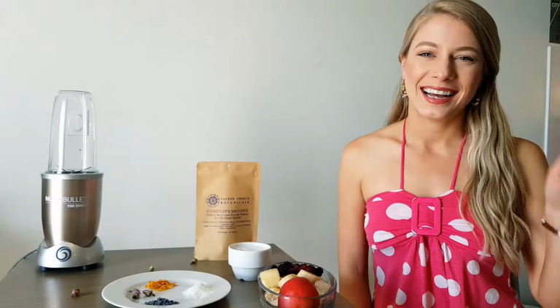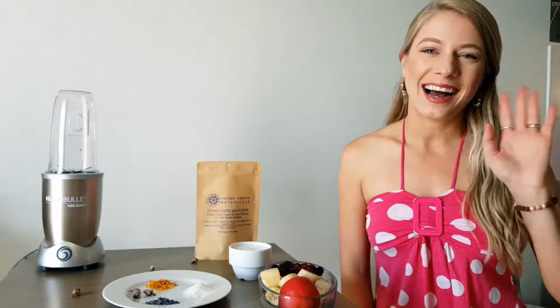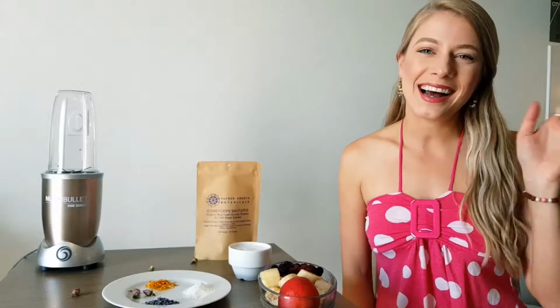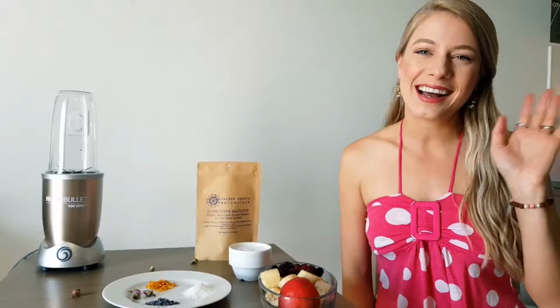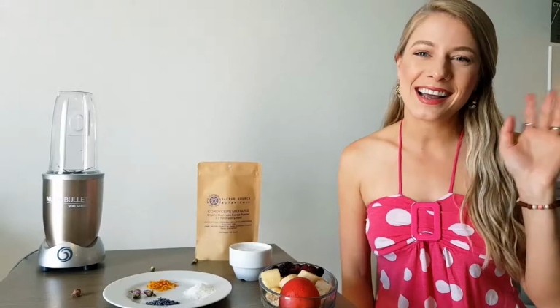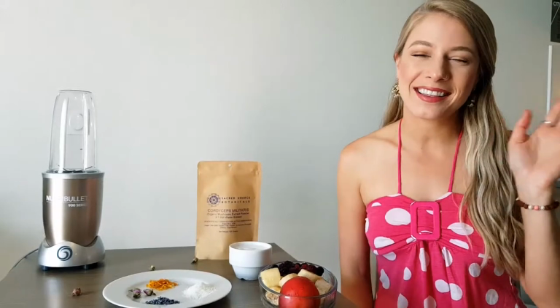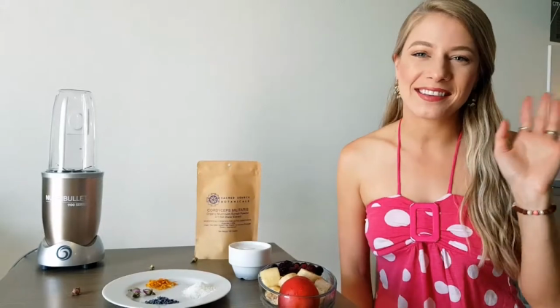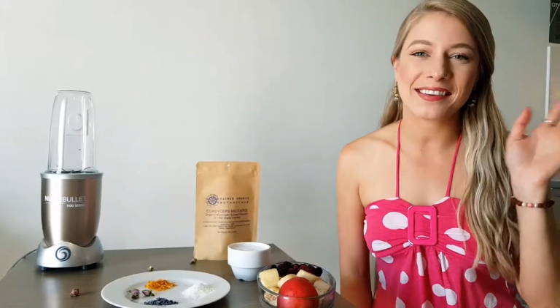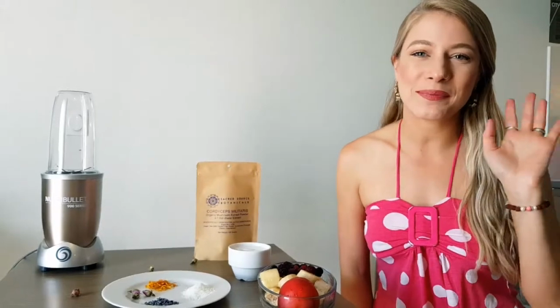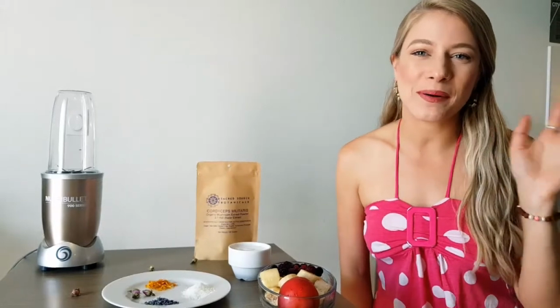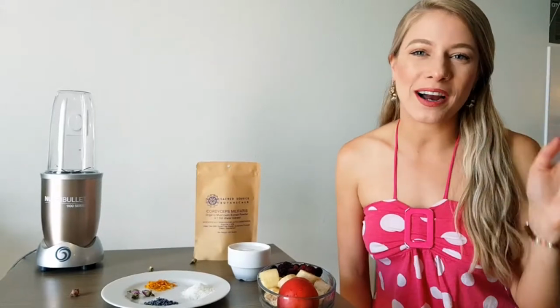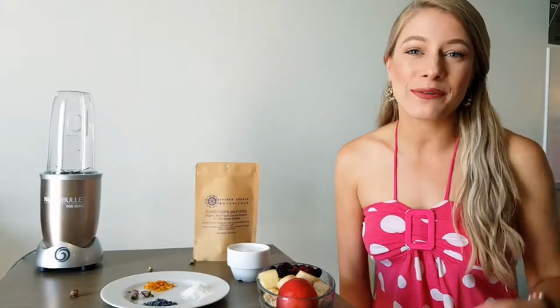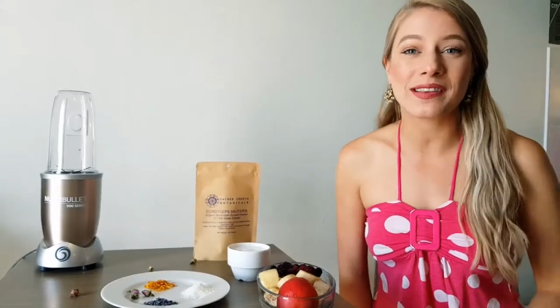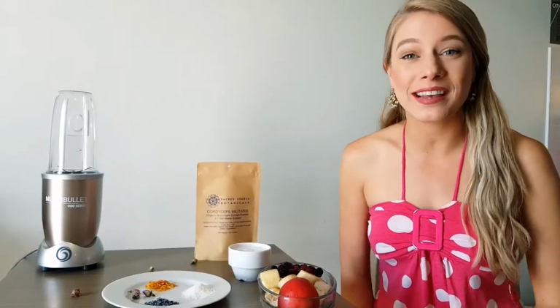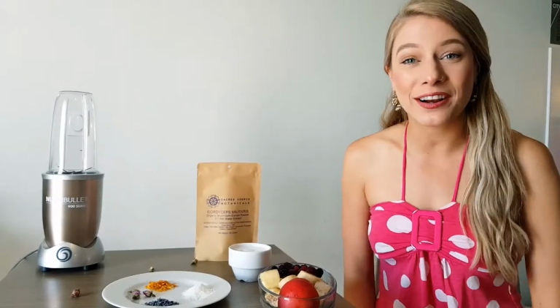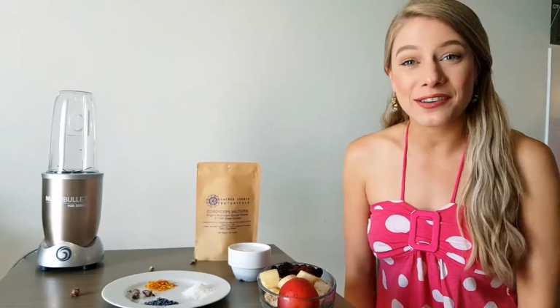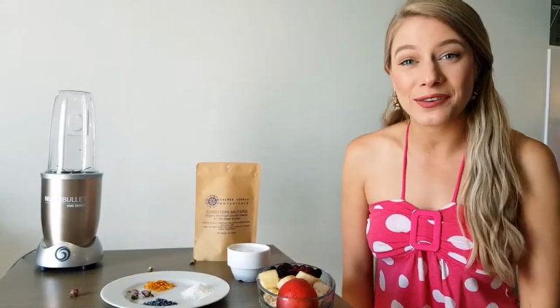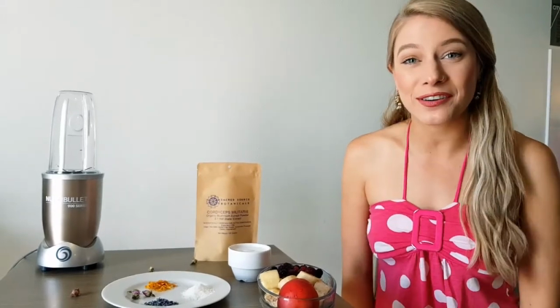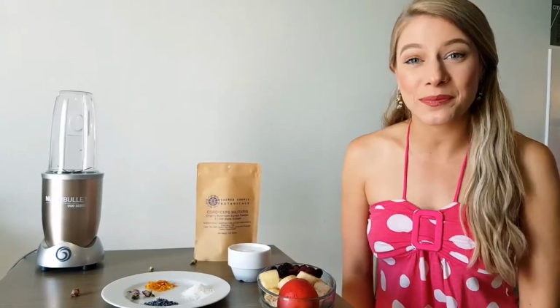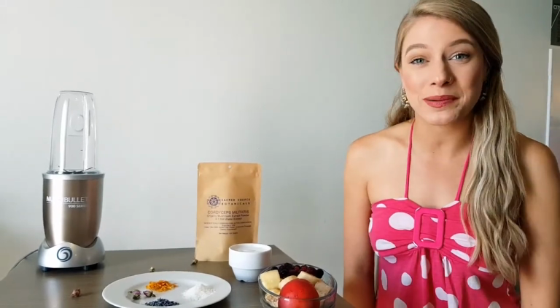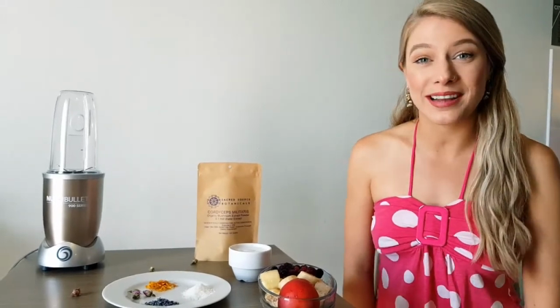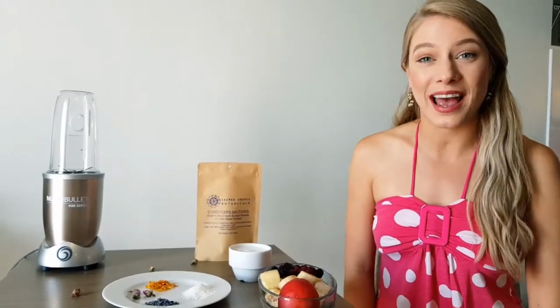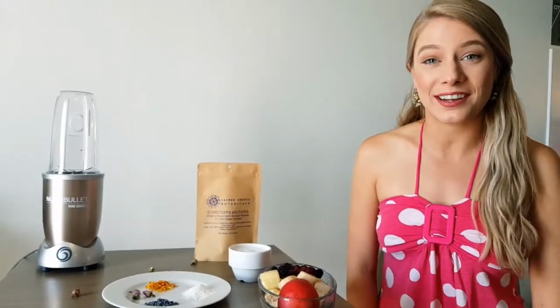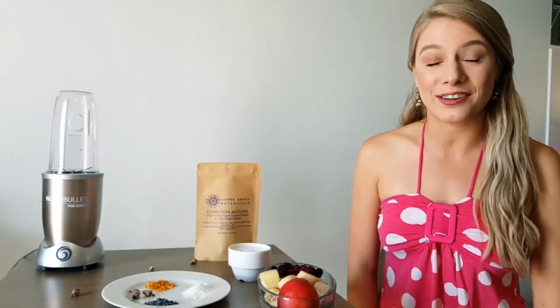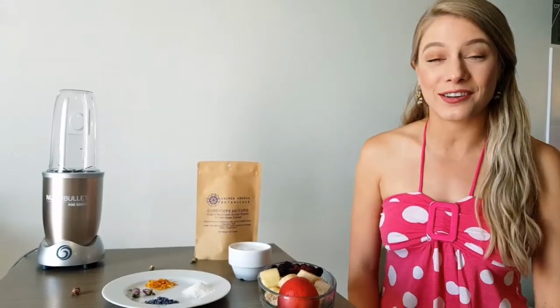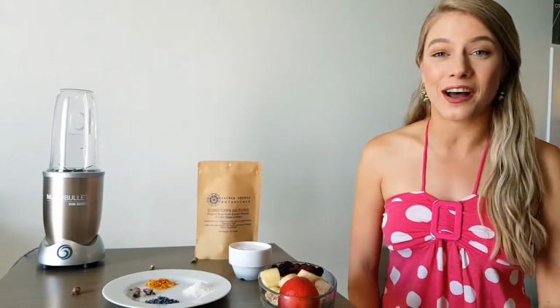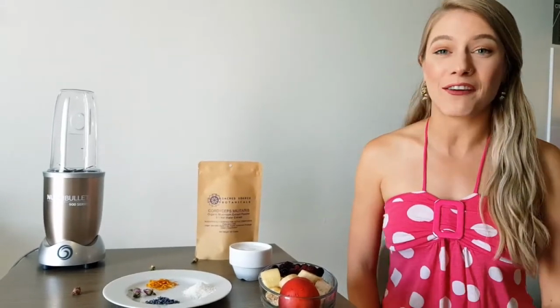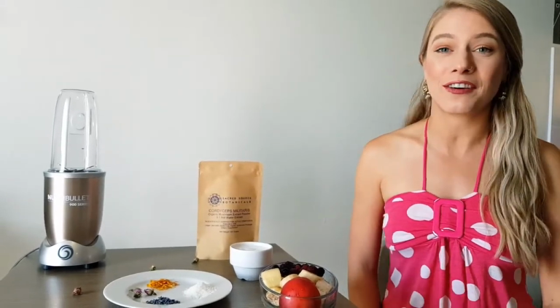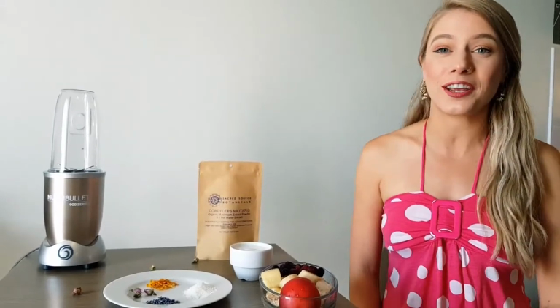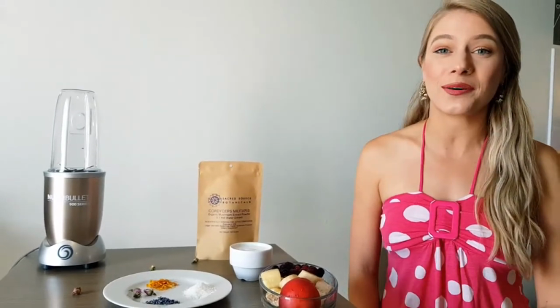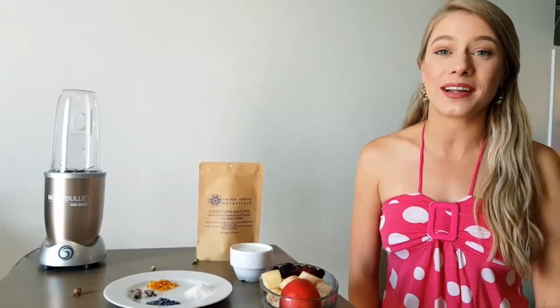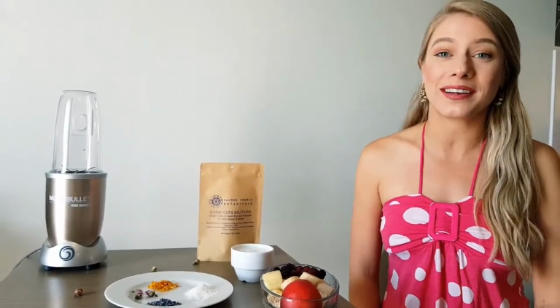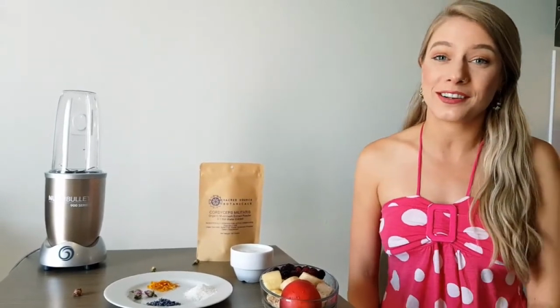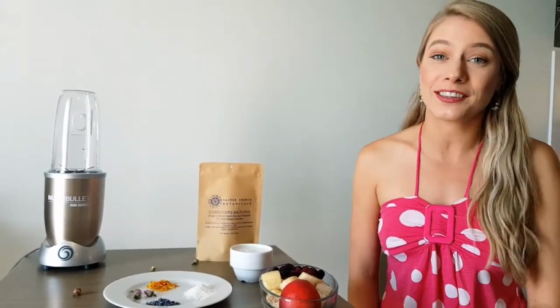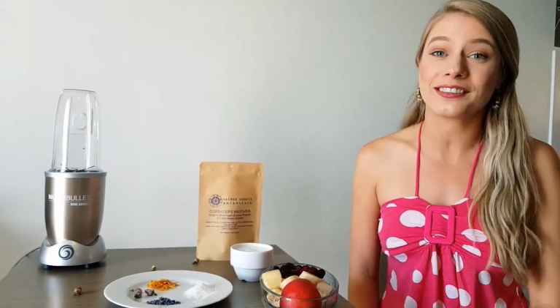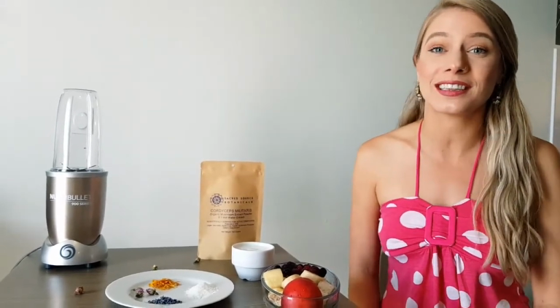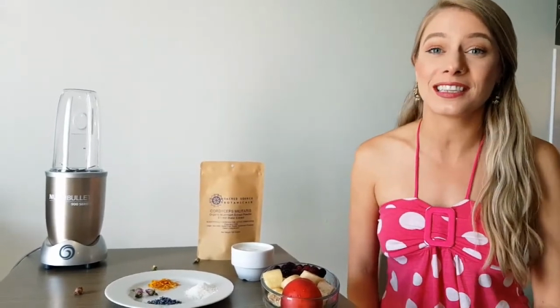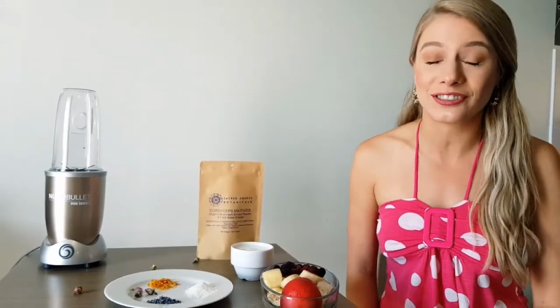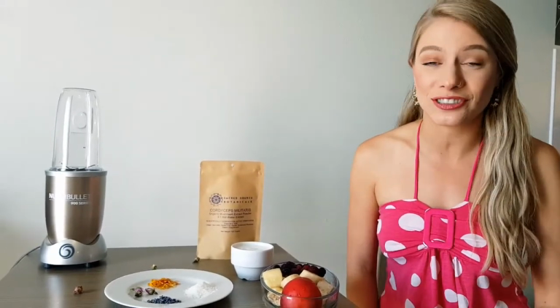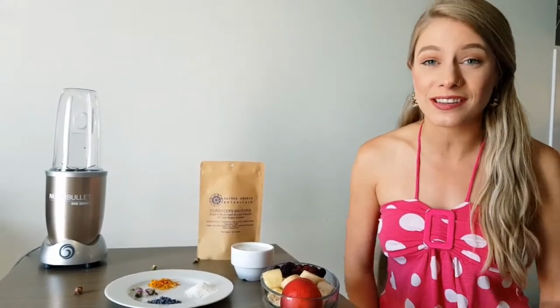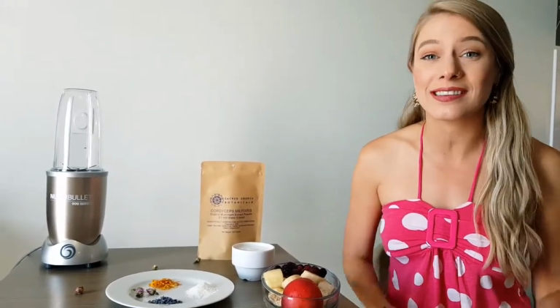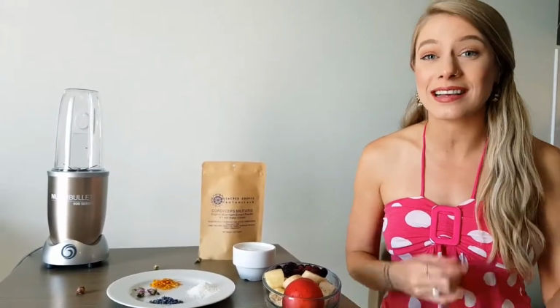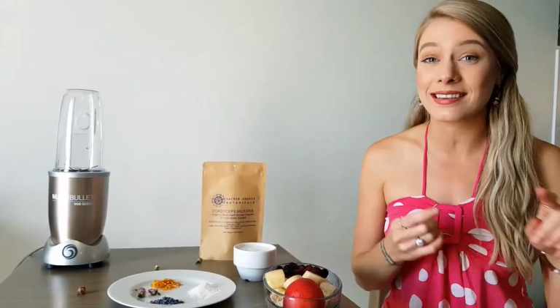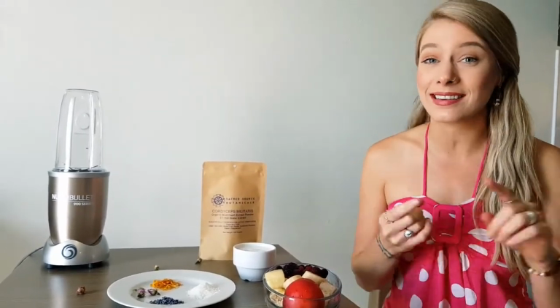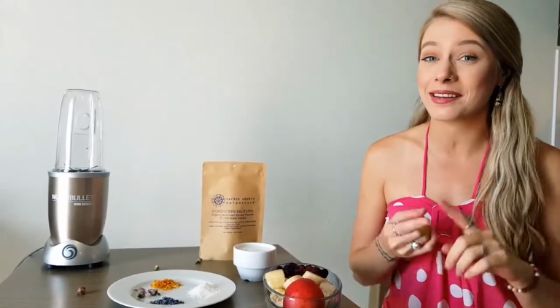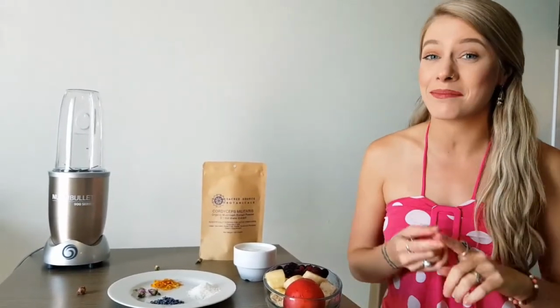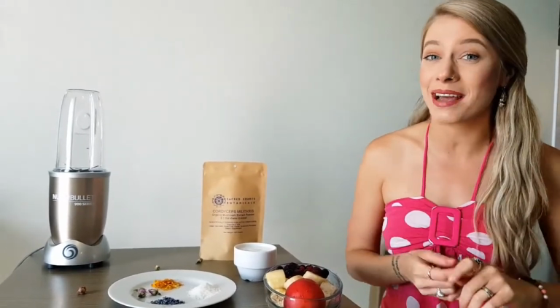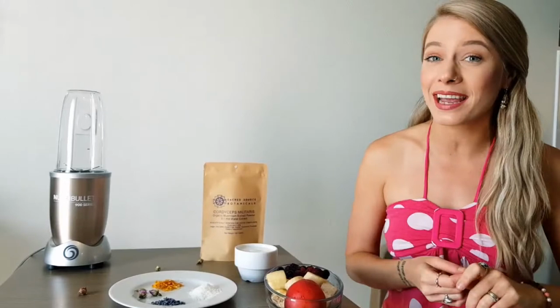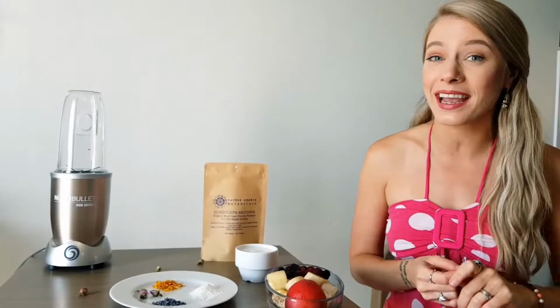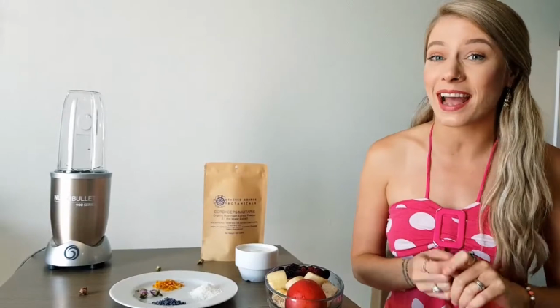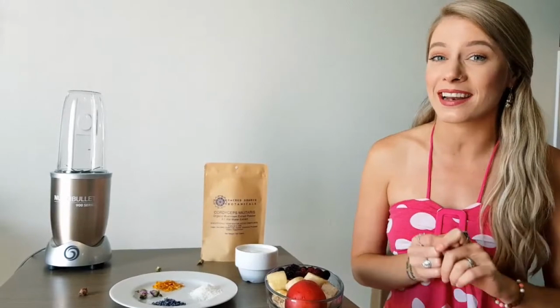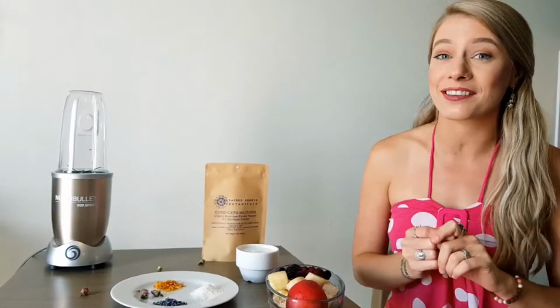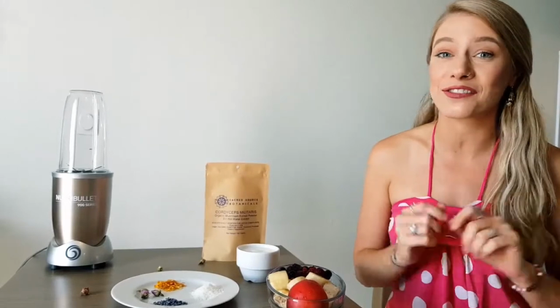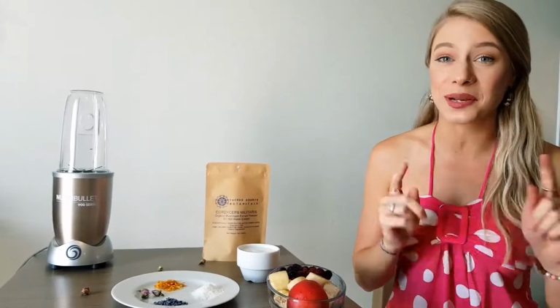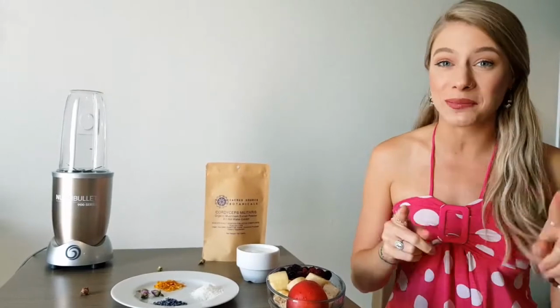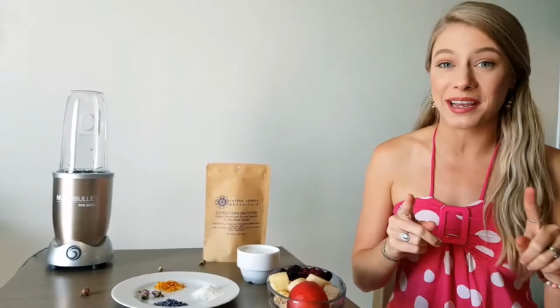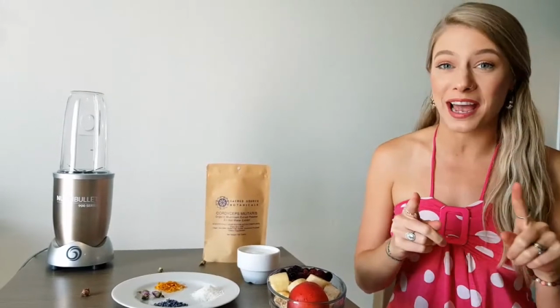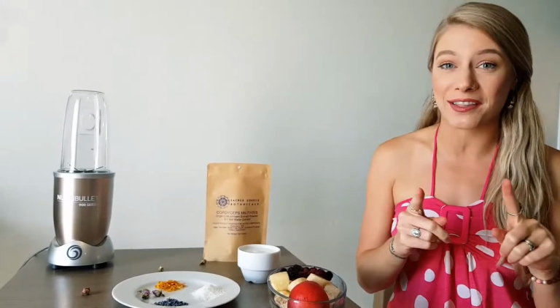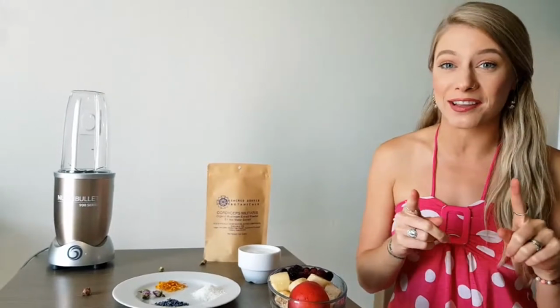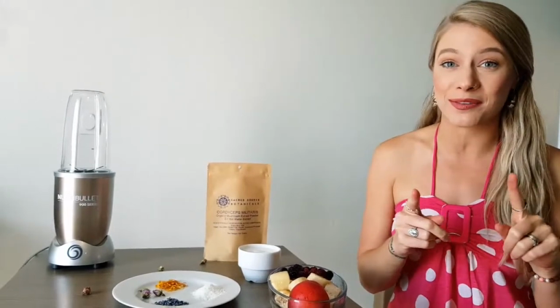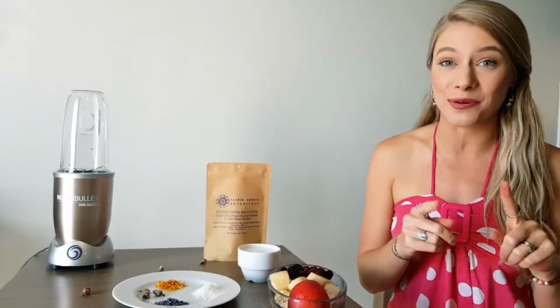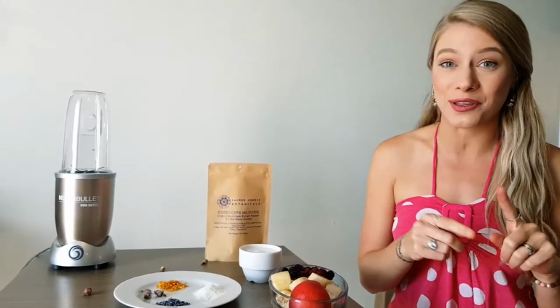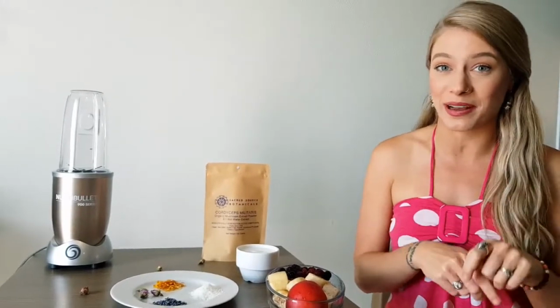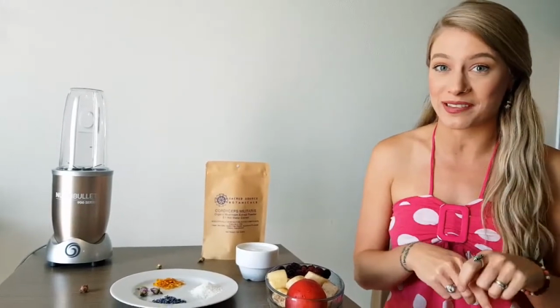Hi, this is Parni with Sacred Source Botanicals, offering you another delicious, easy-to-make, and extremely healthy smoothie recipe.